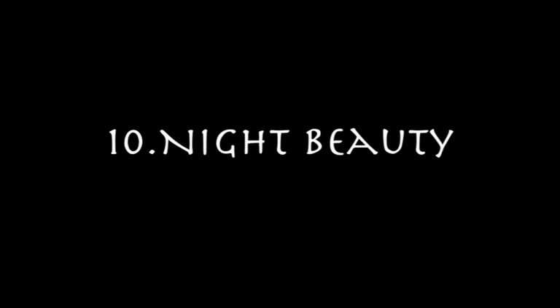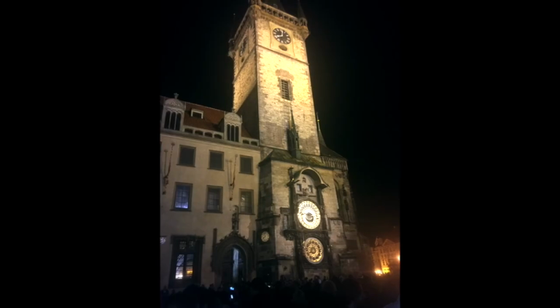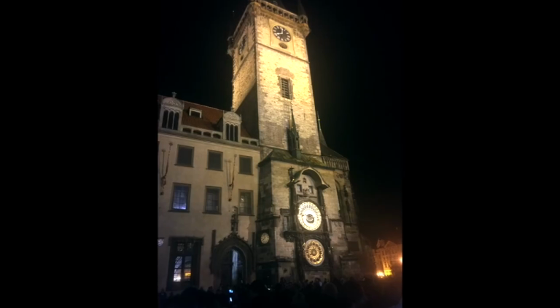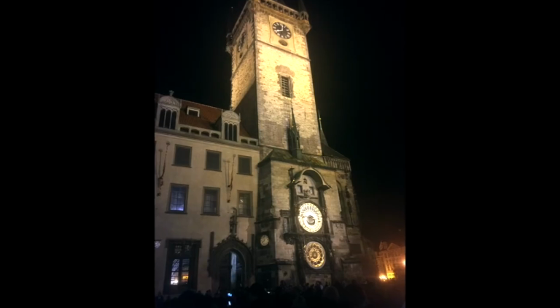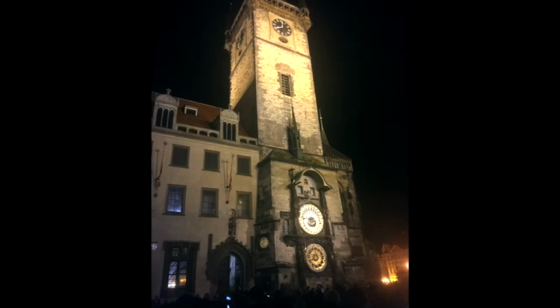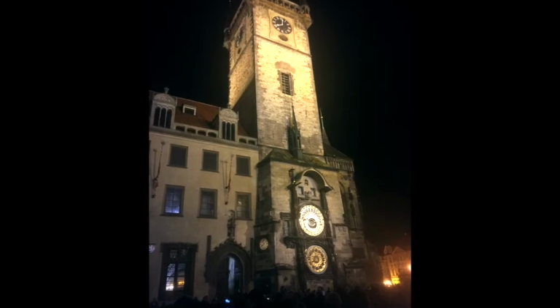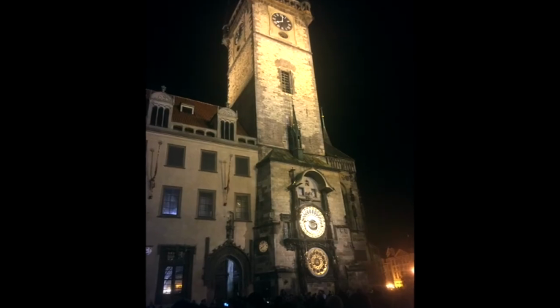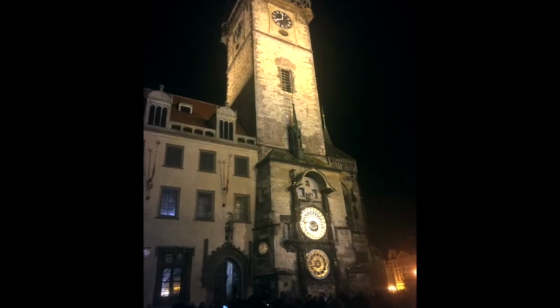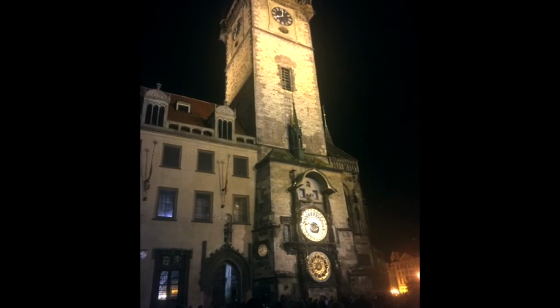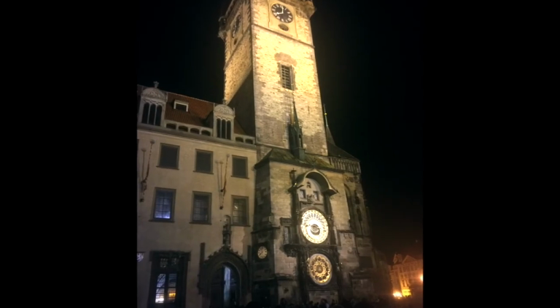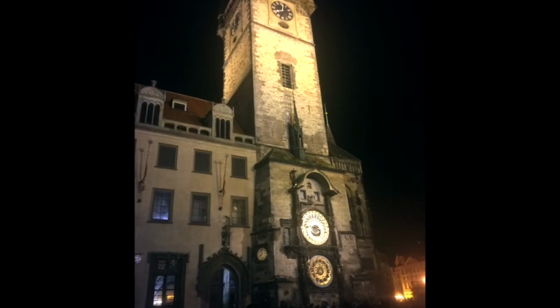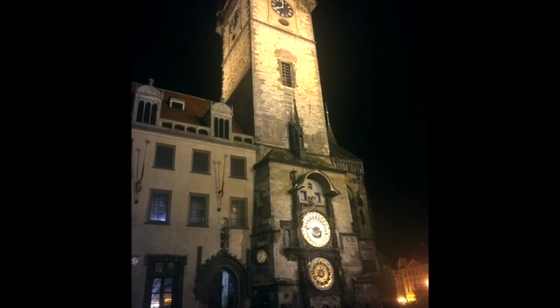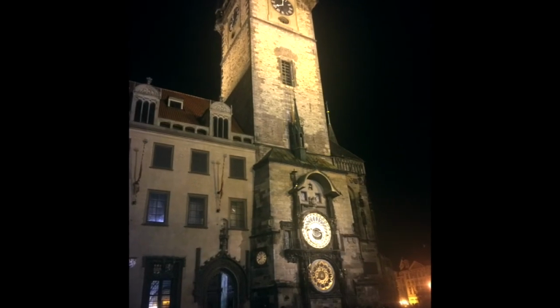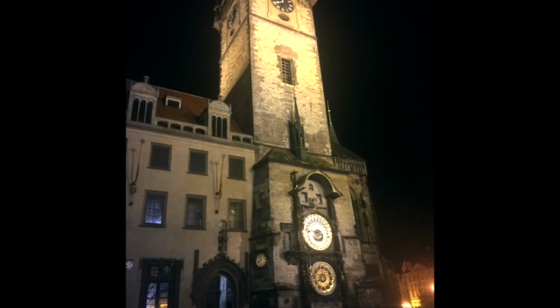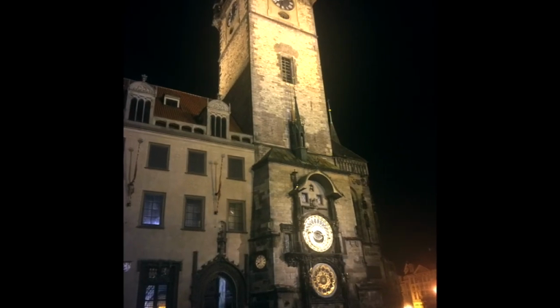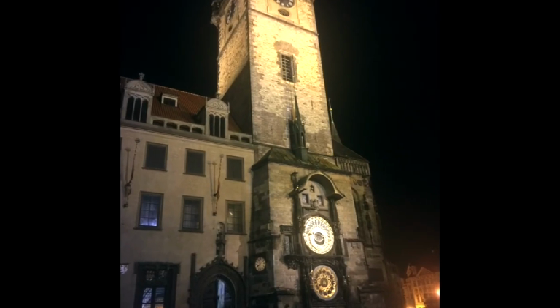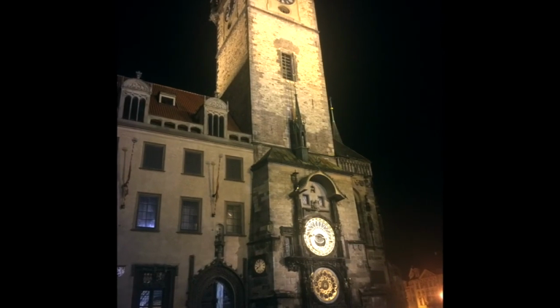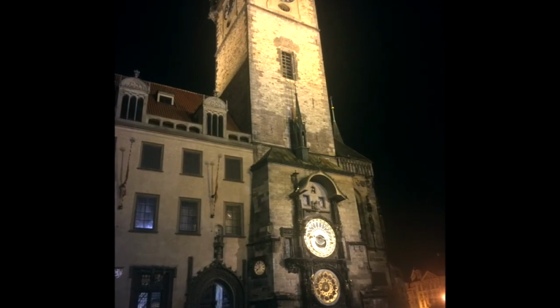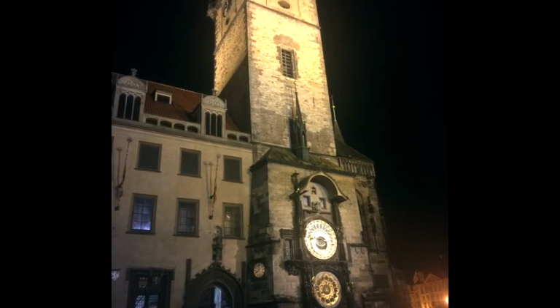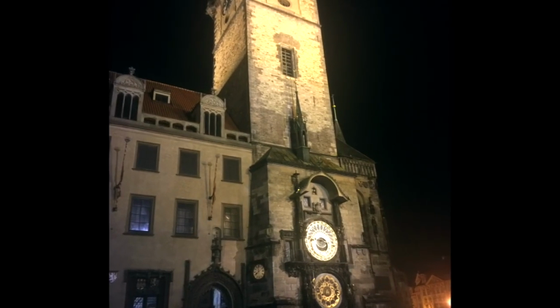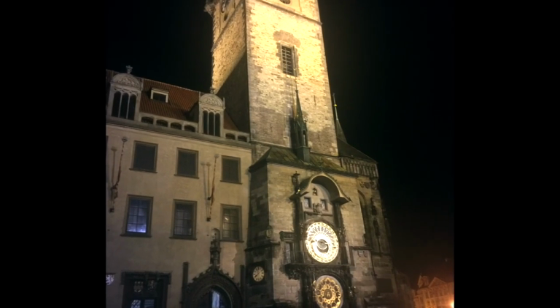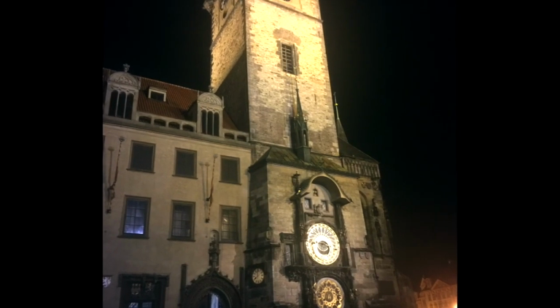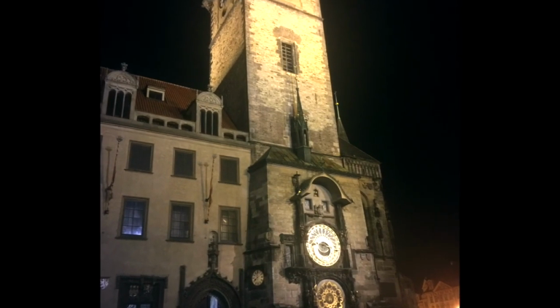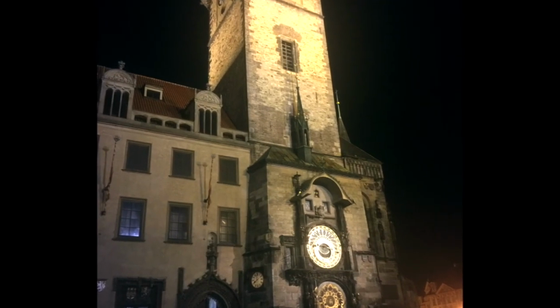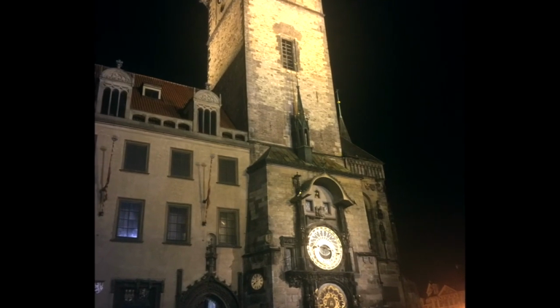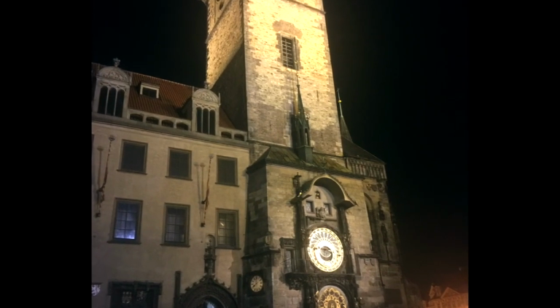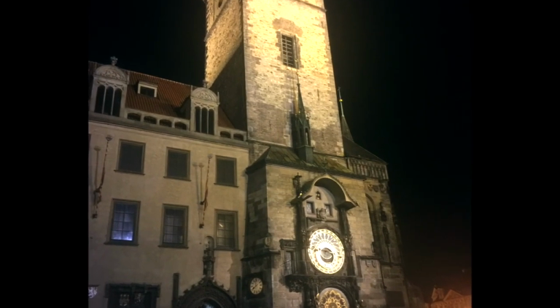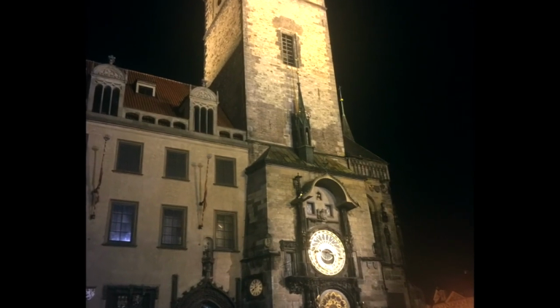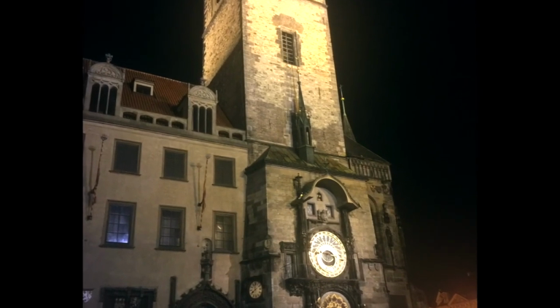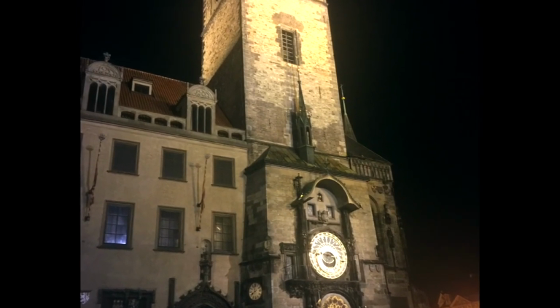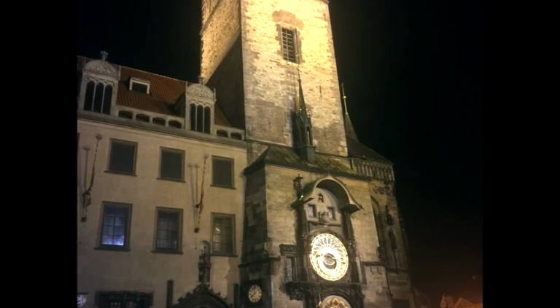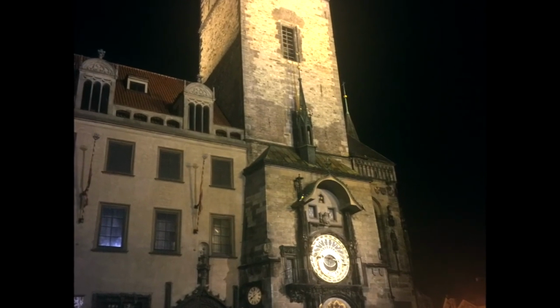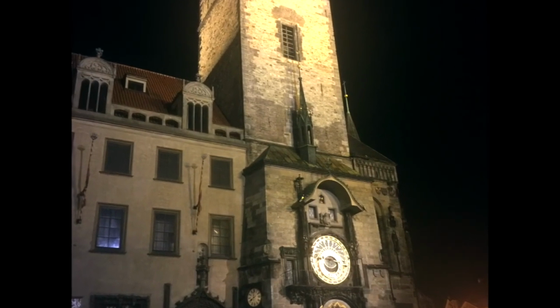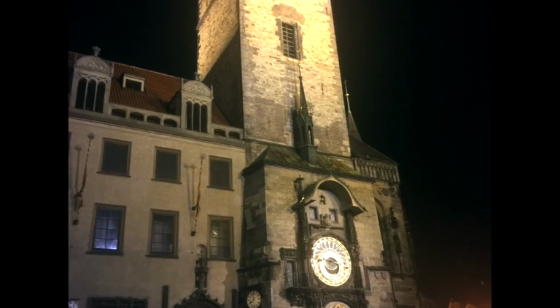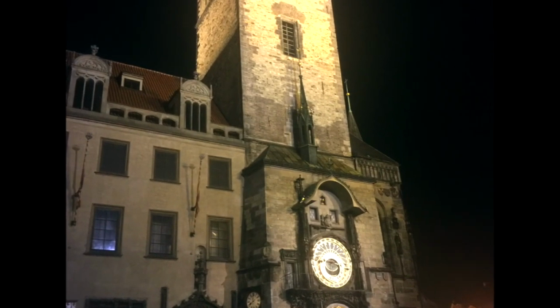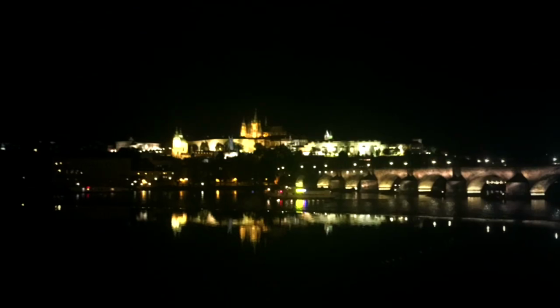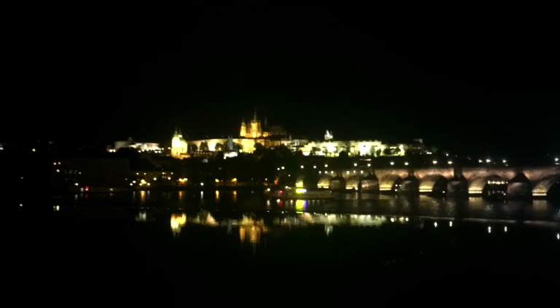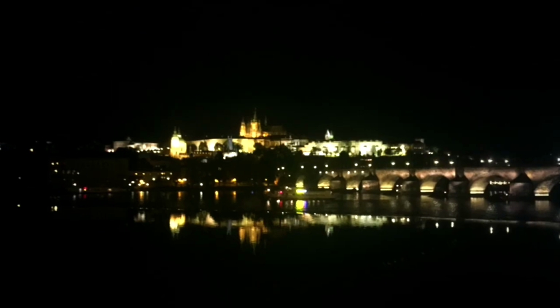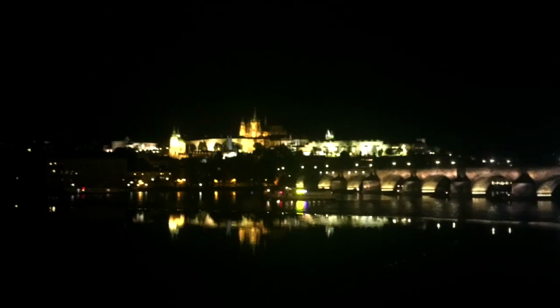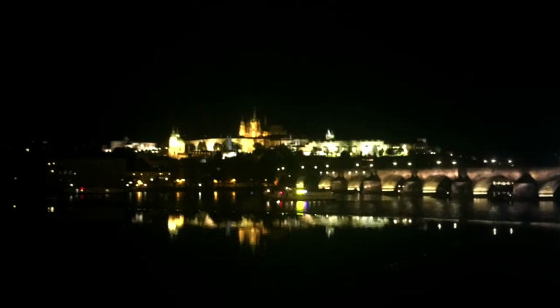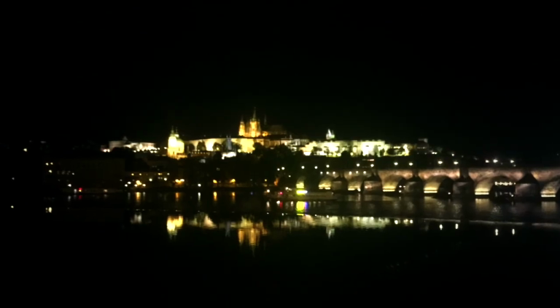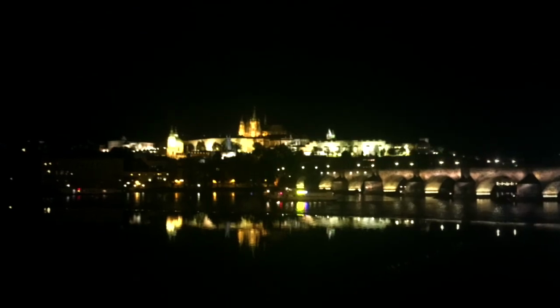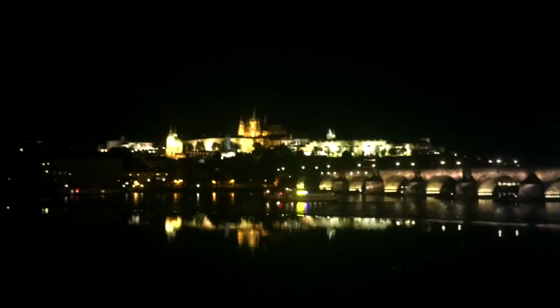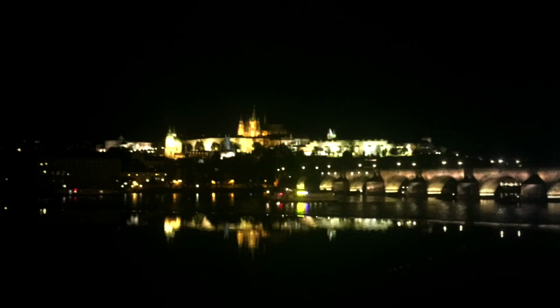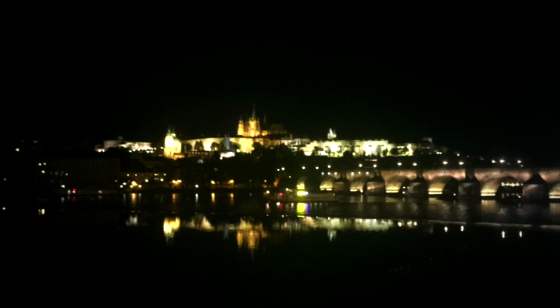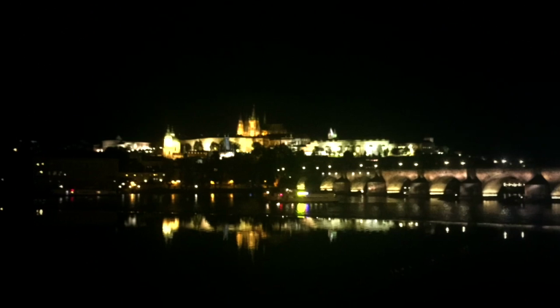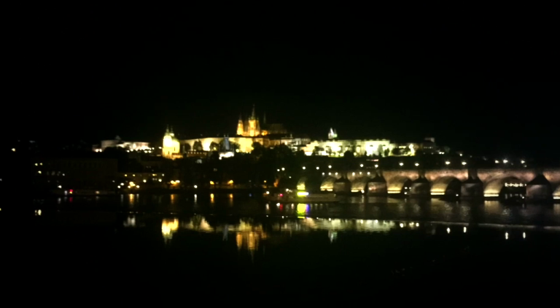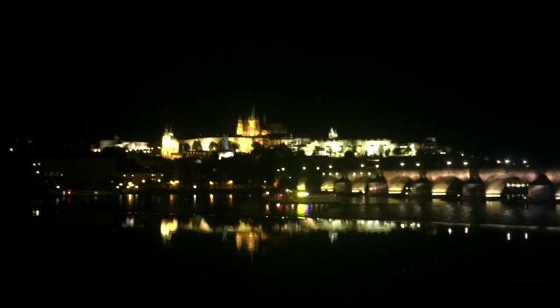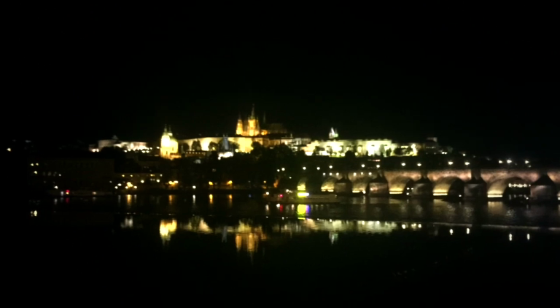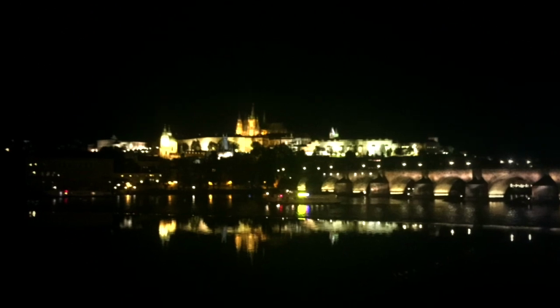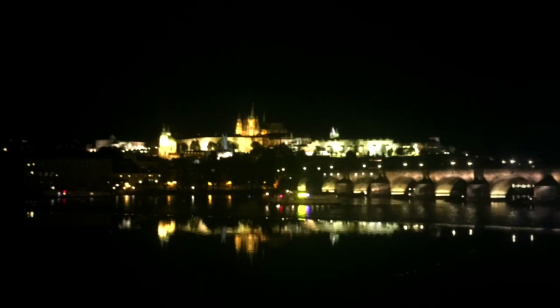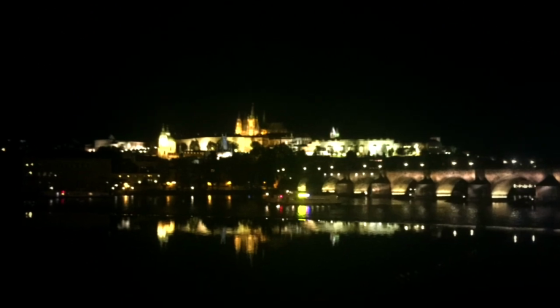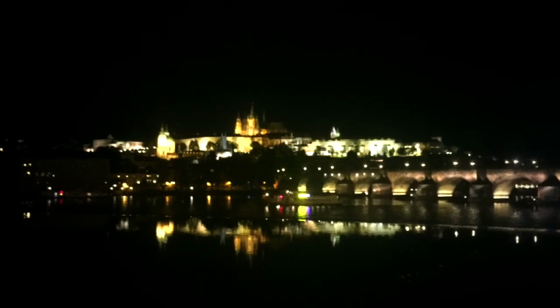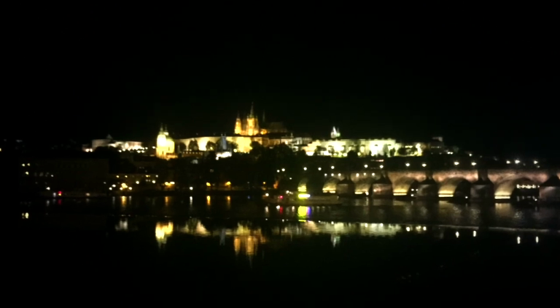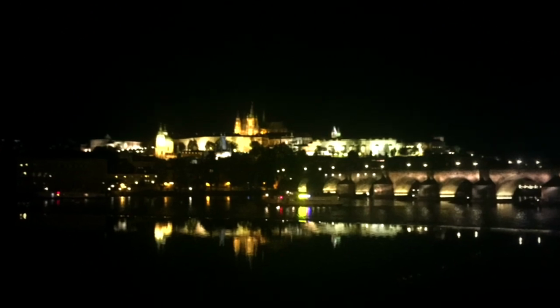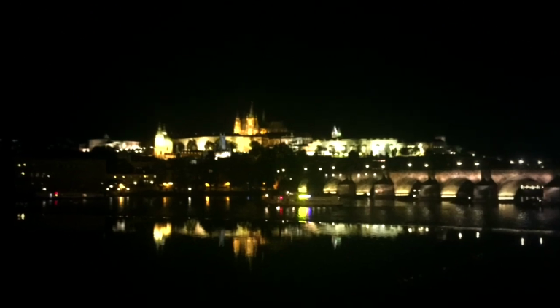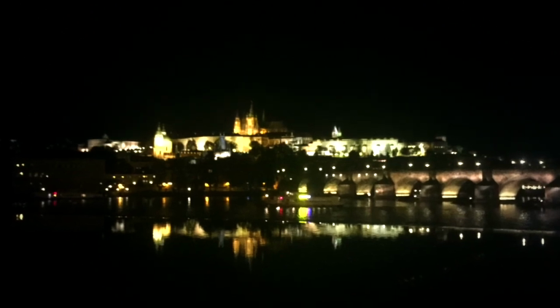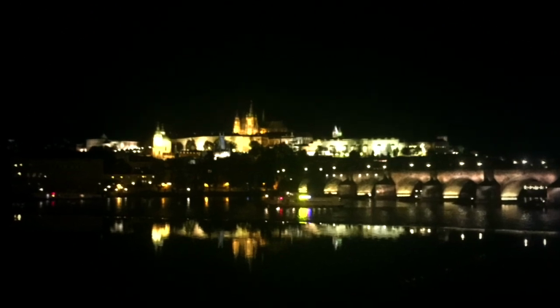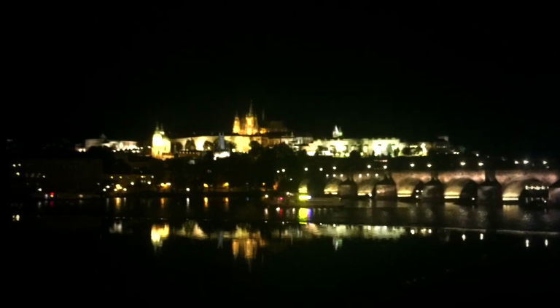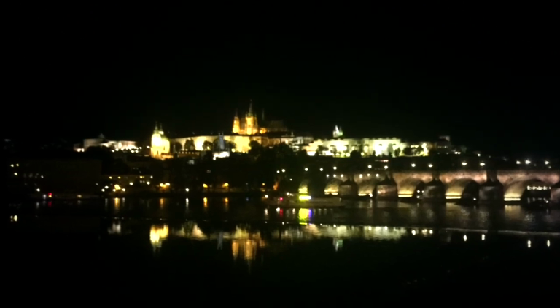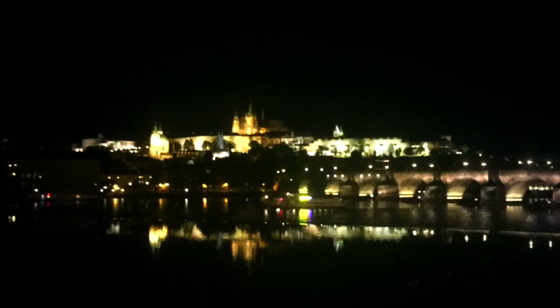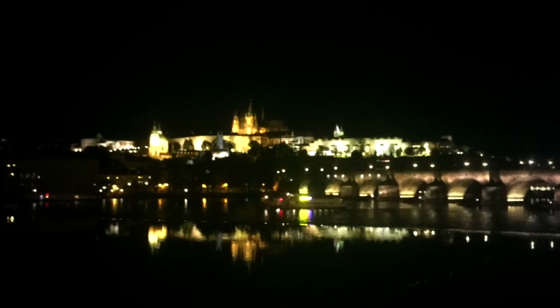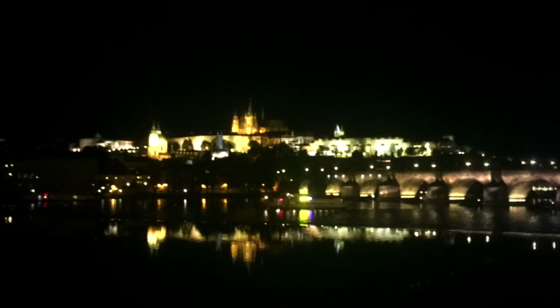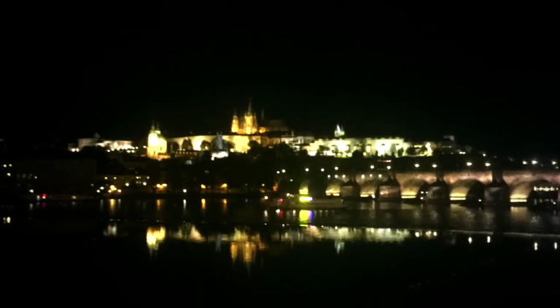Prague is beautiful even at night. Enjoy the night beauty of Prague — it is just as beautiful as in the daytime.